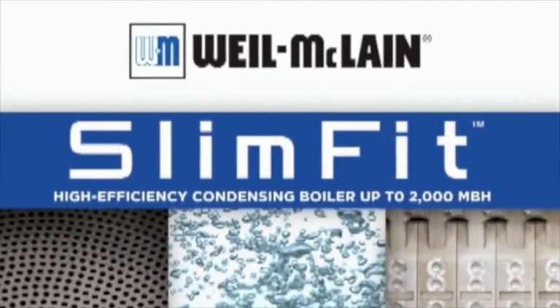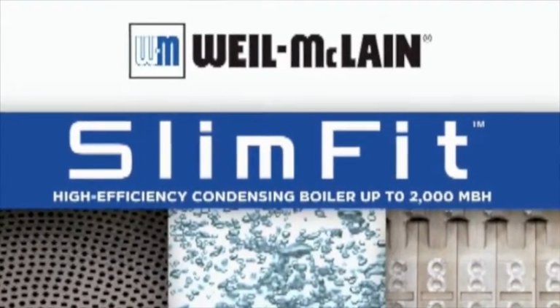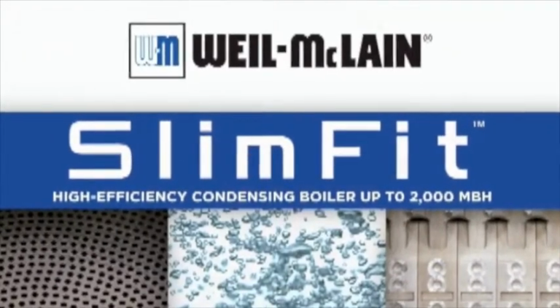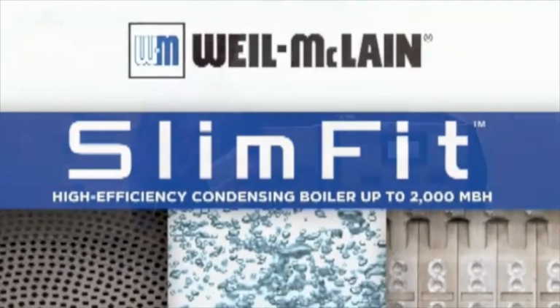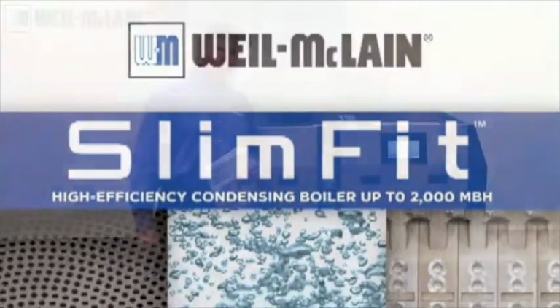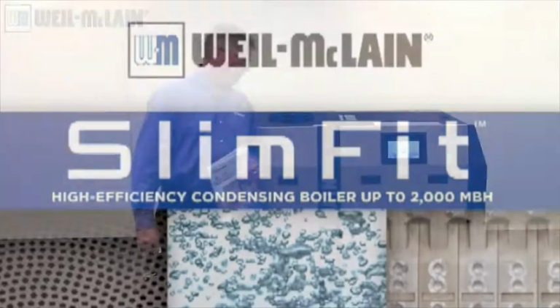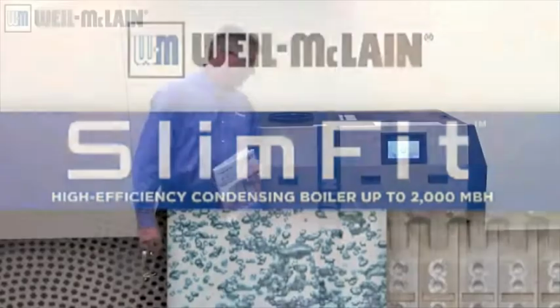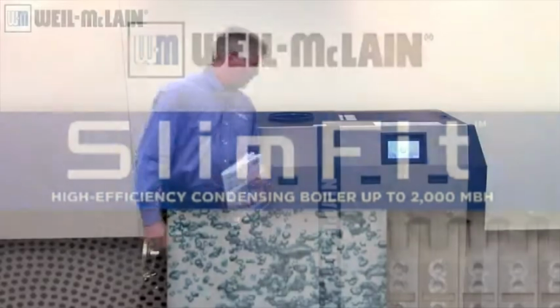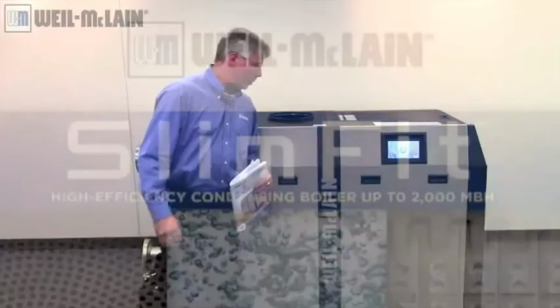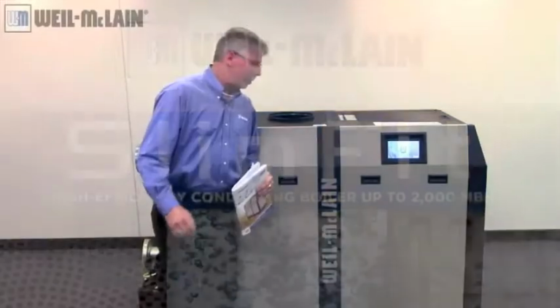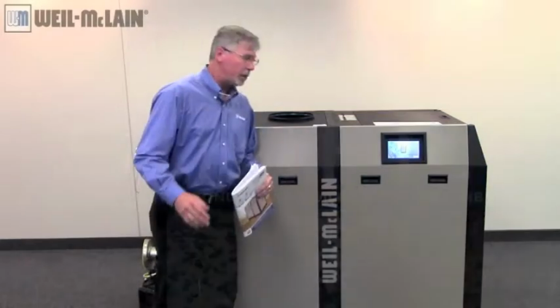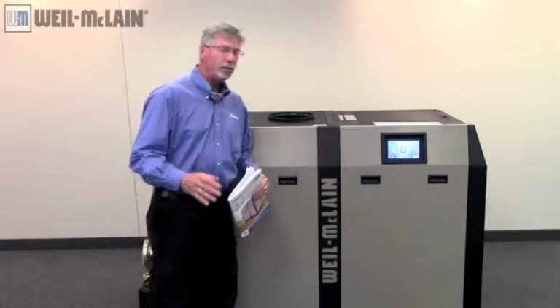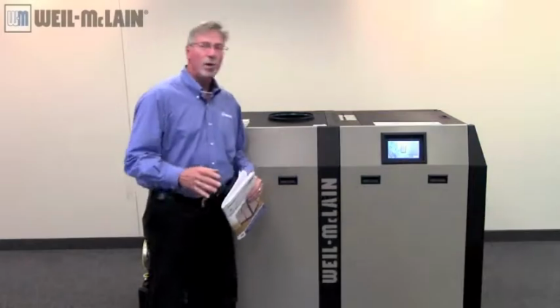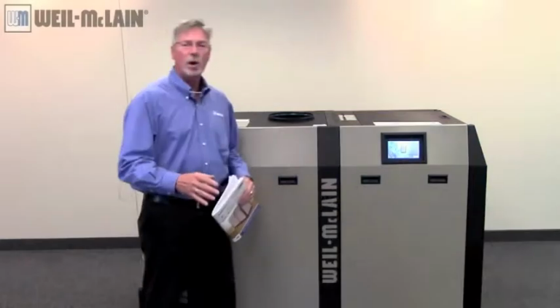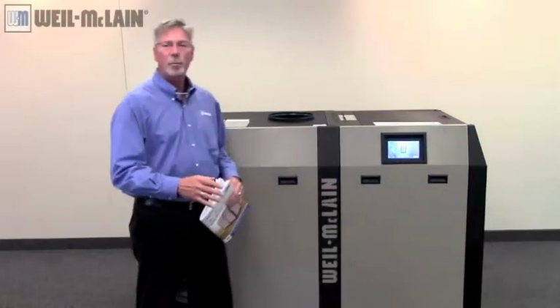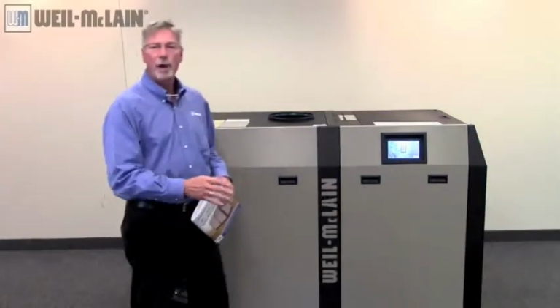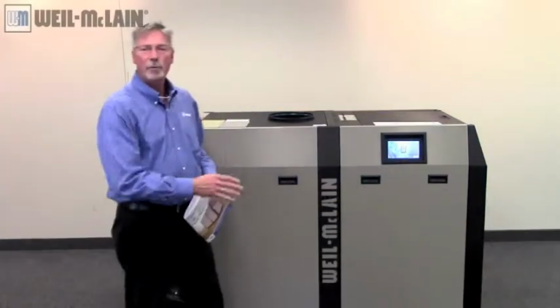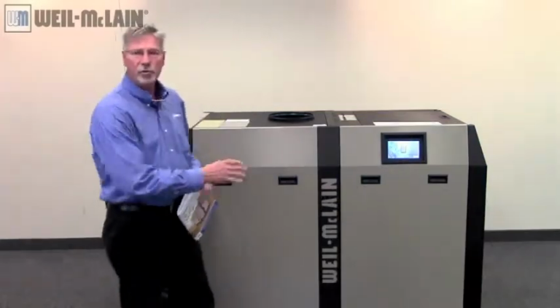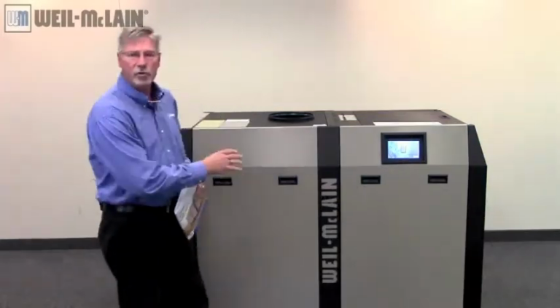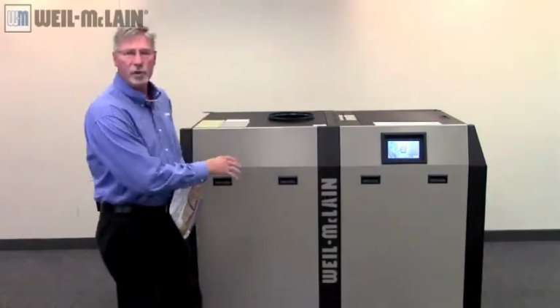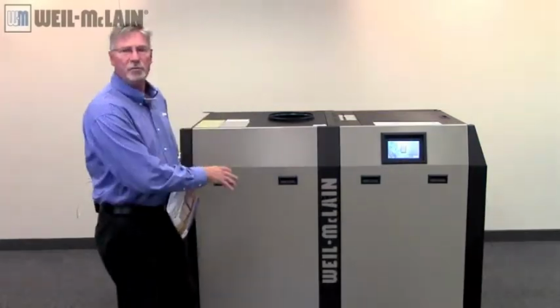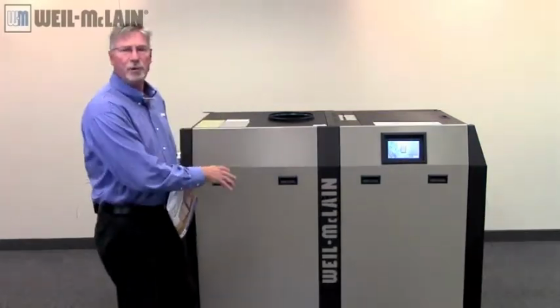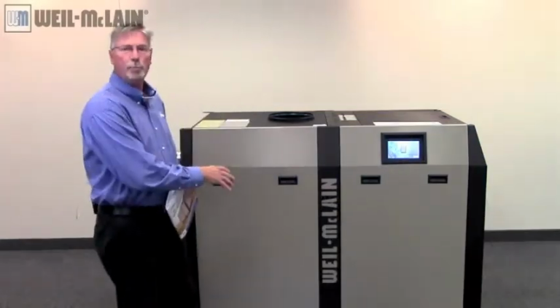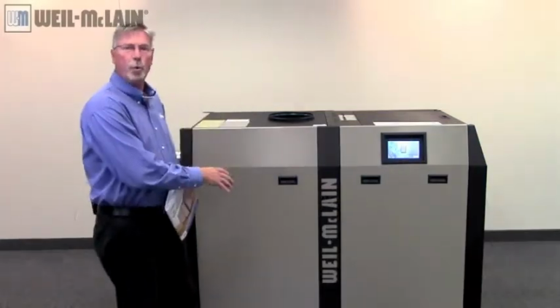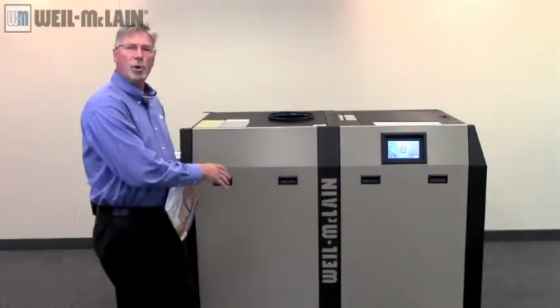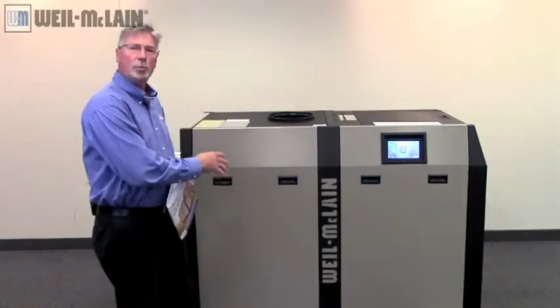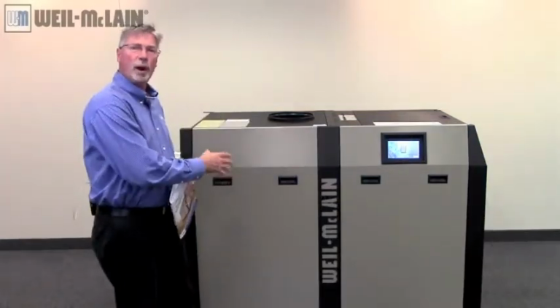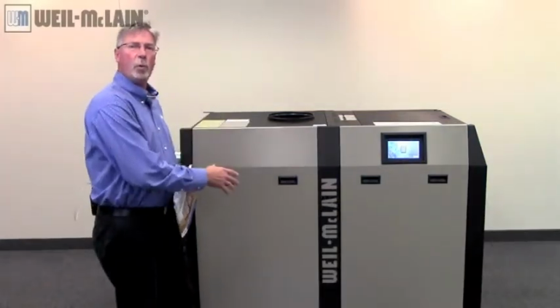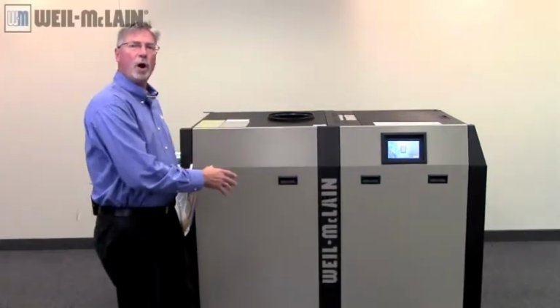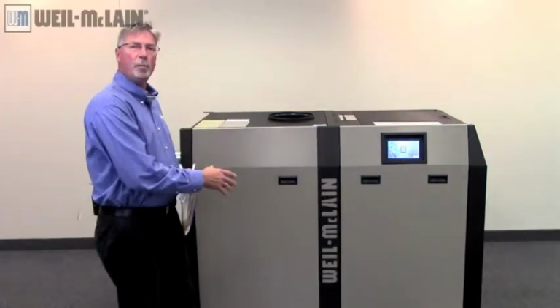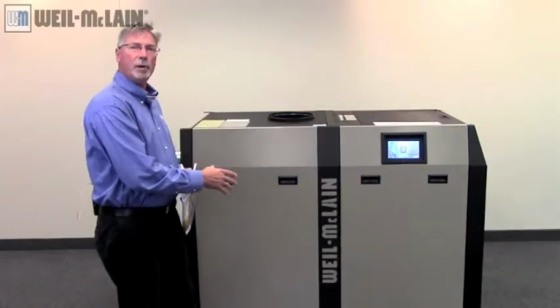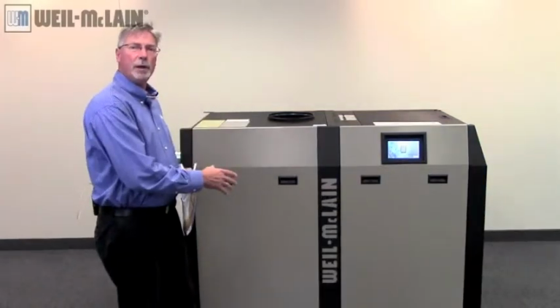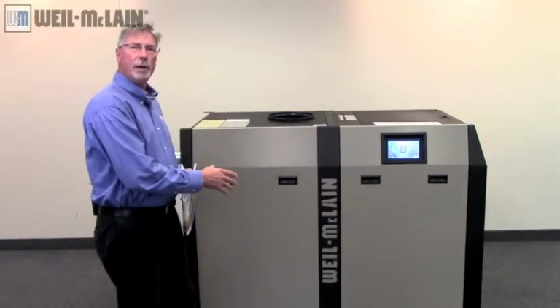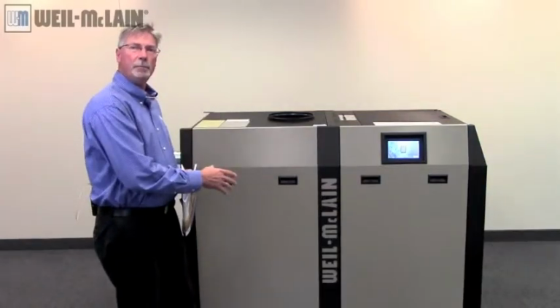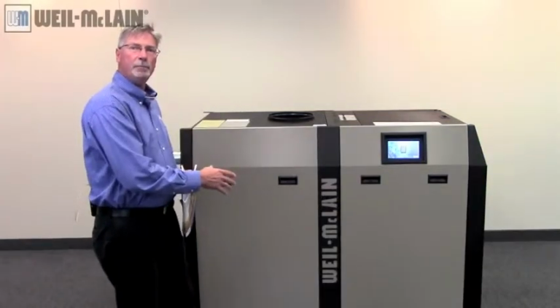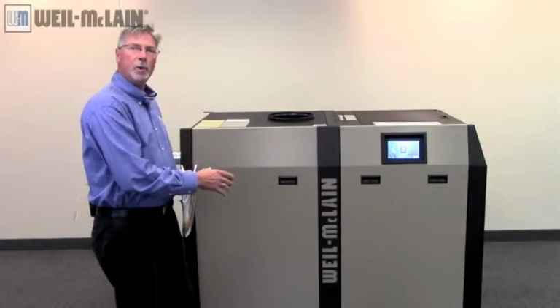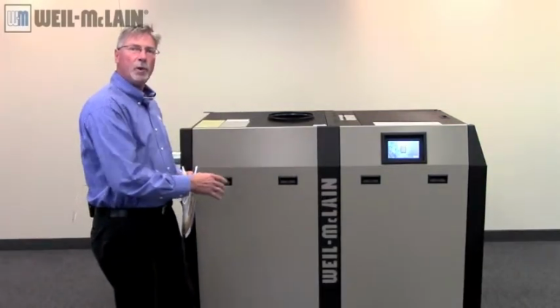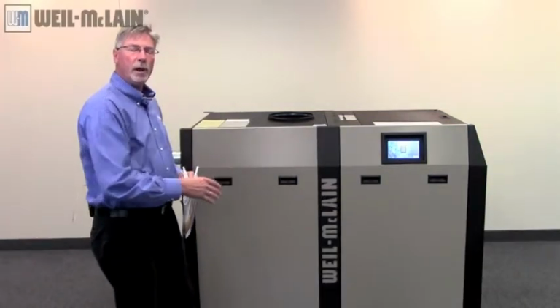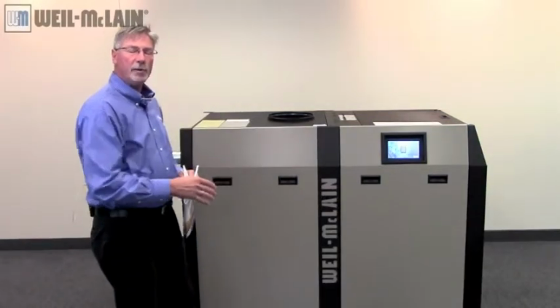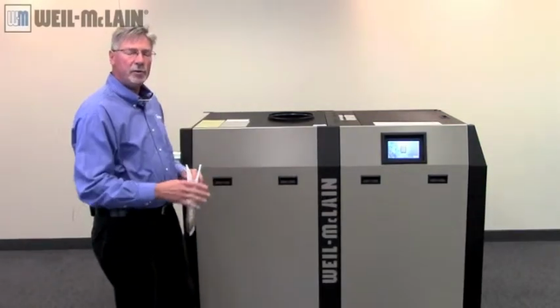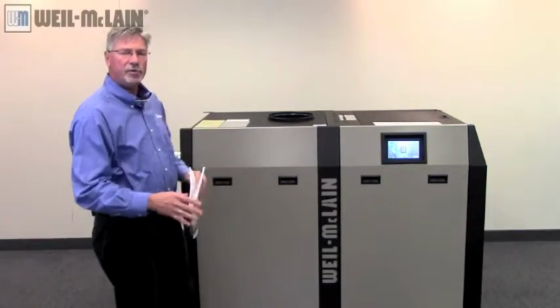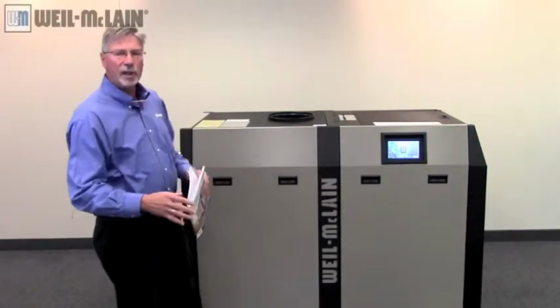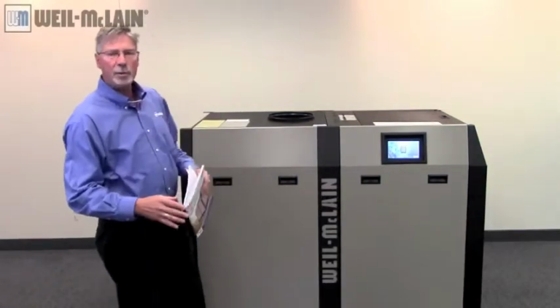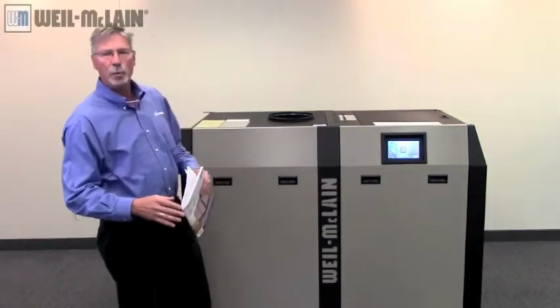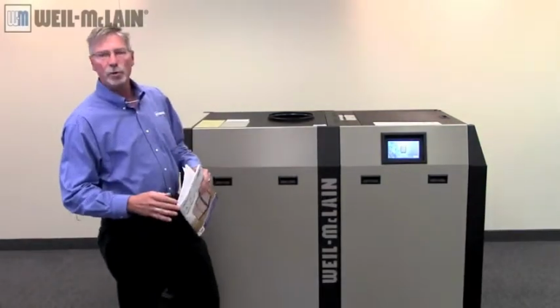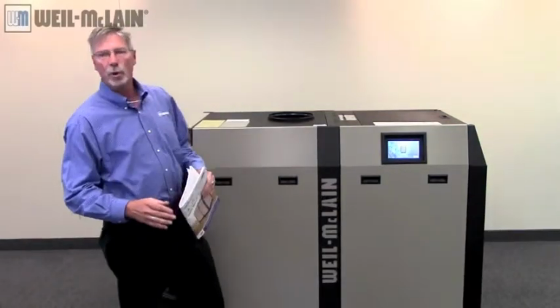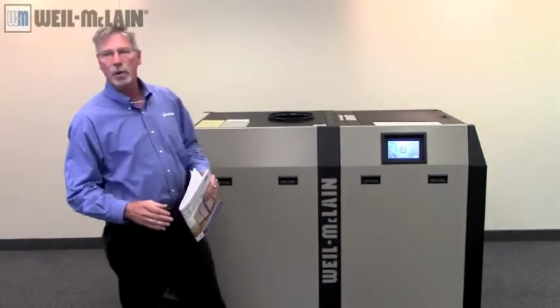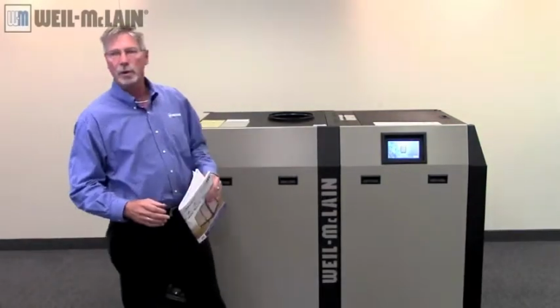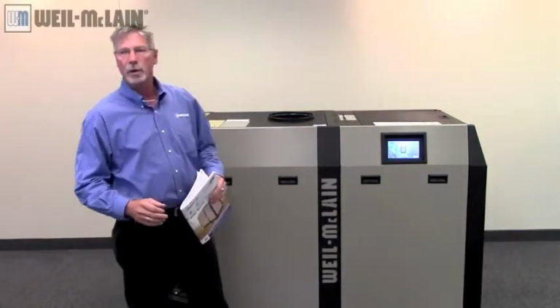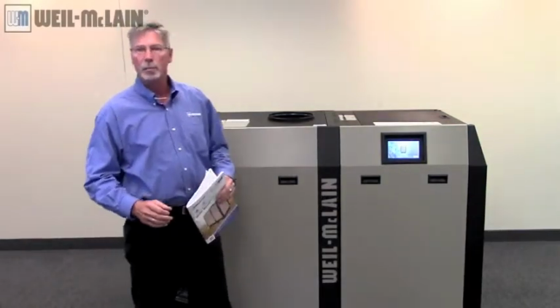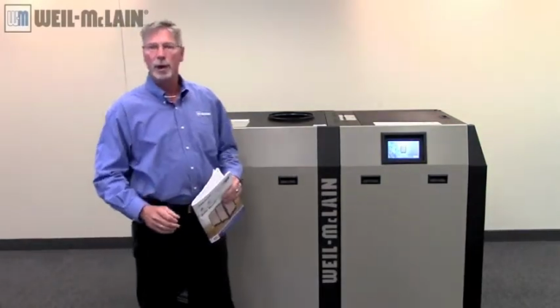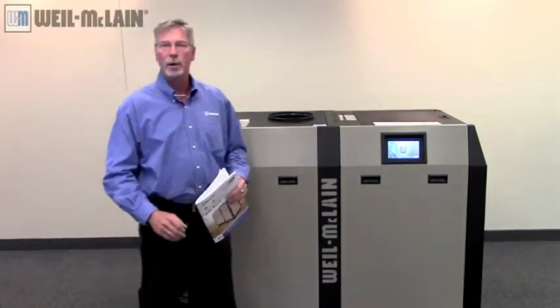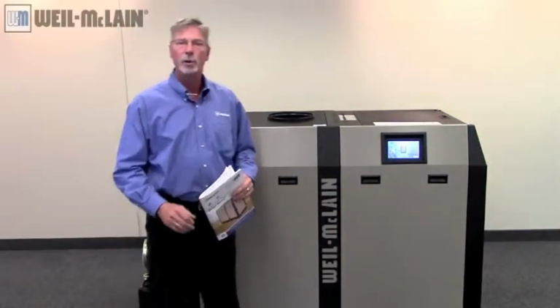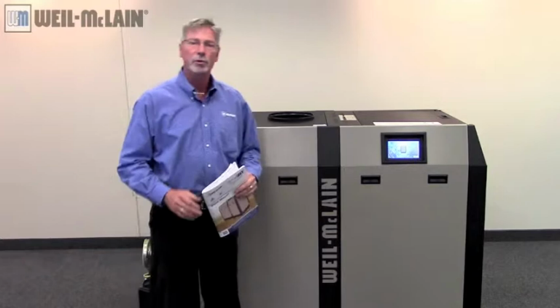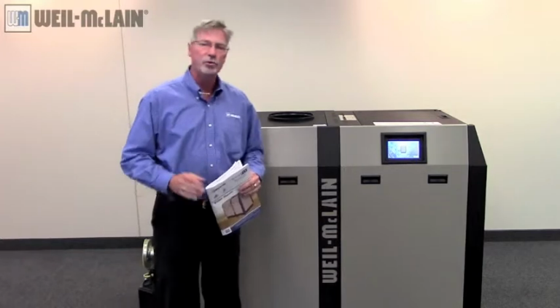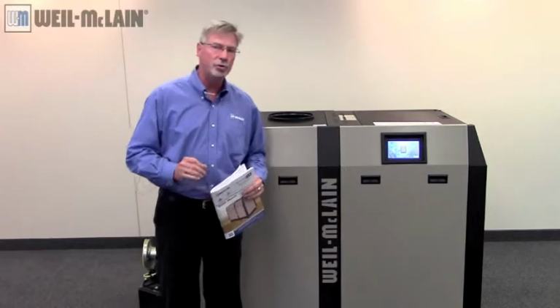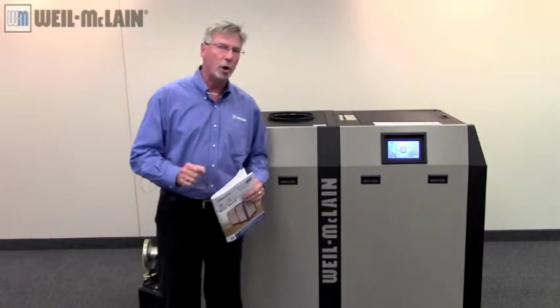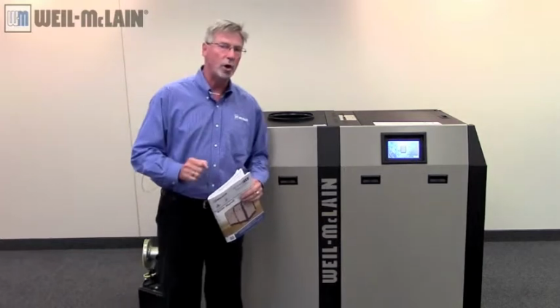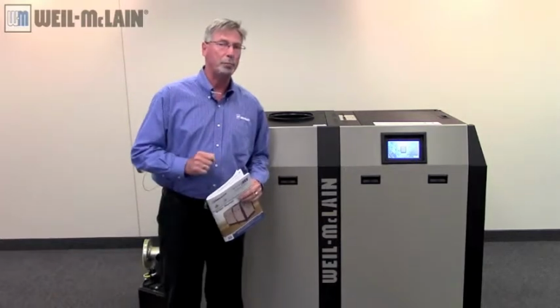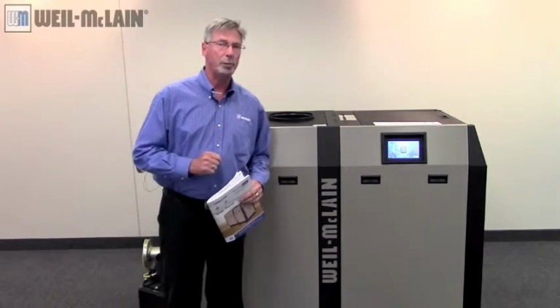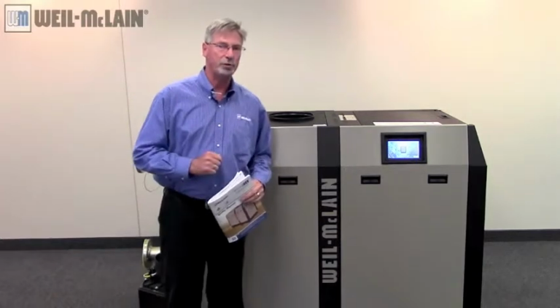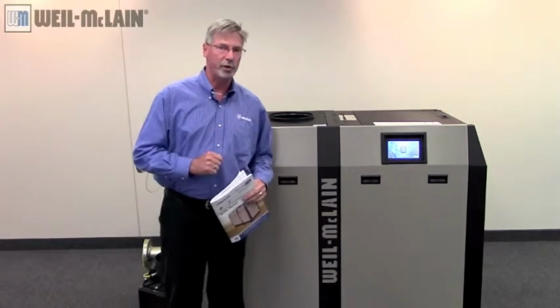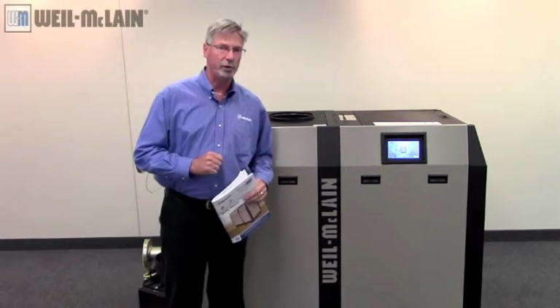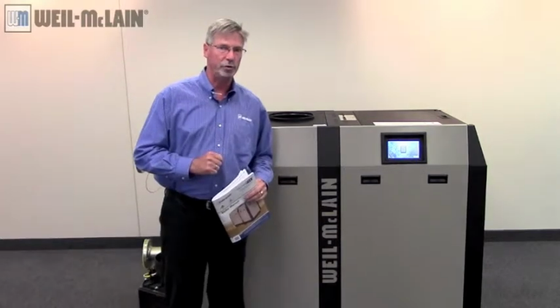Hi. We're here to talk about the Slim Fit Boiler by Will McLean. In this segment, we're talking about startup procedure.